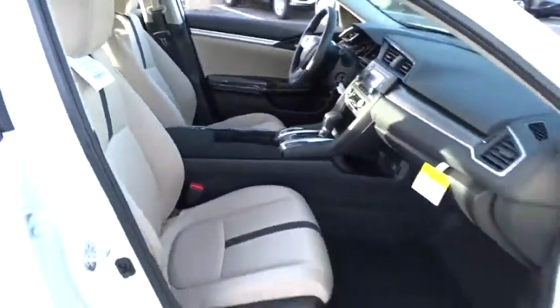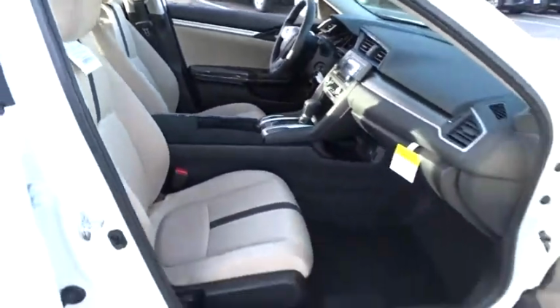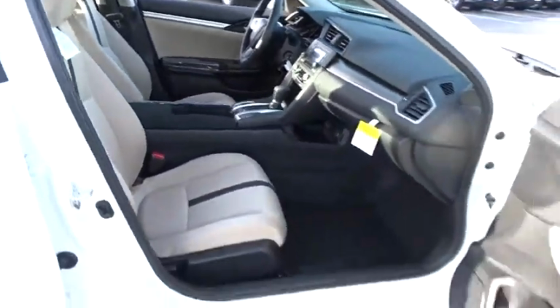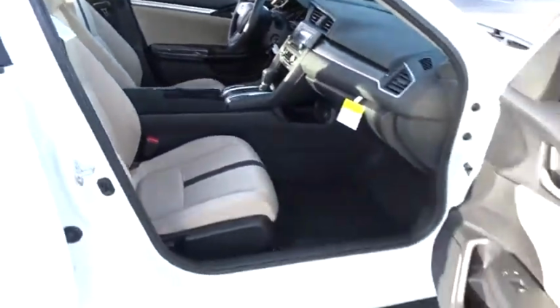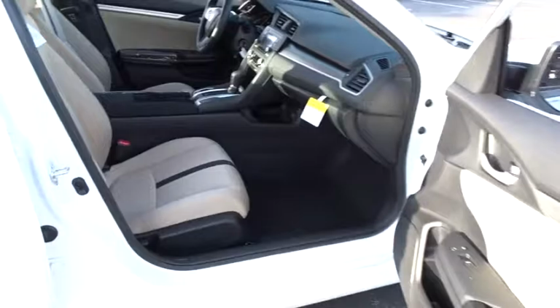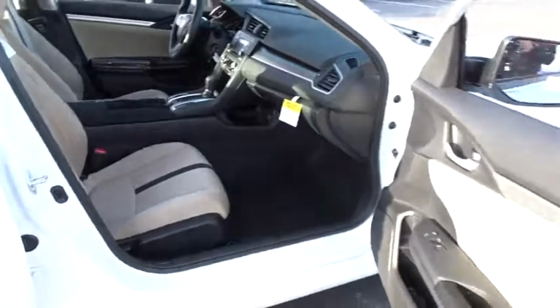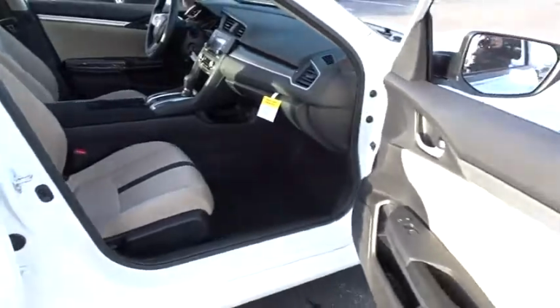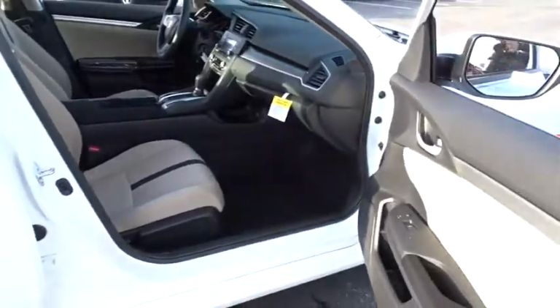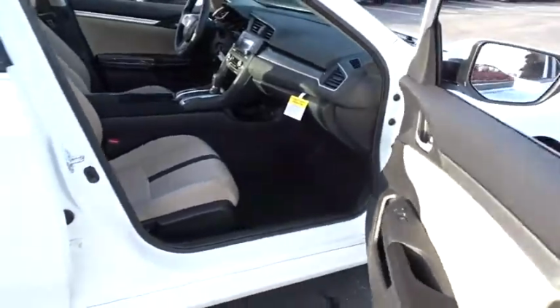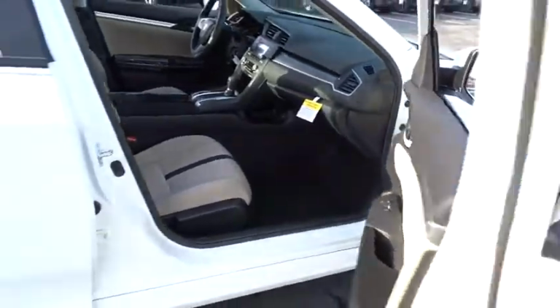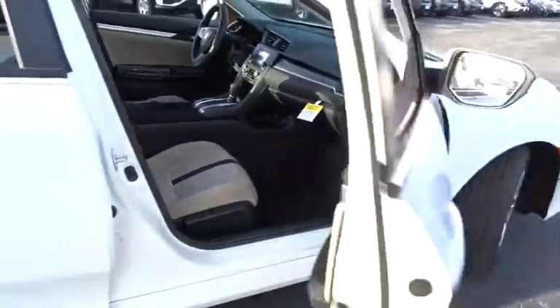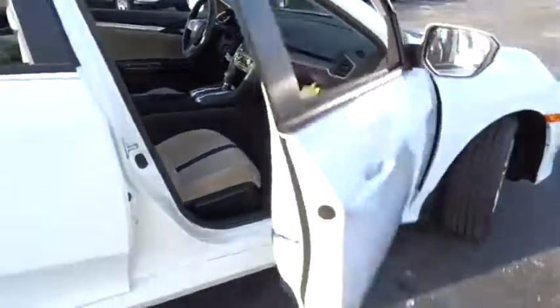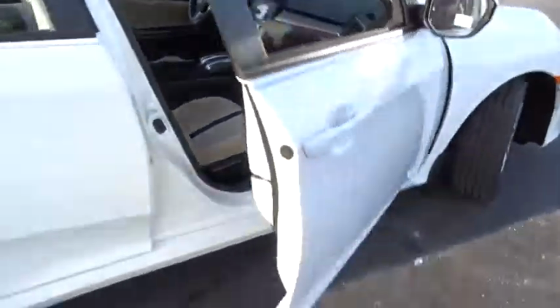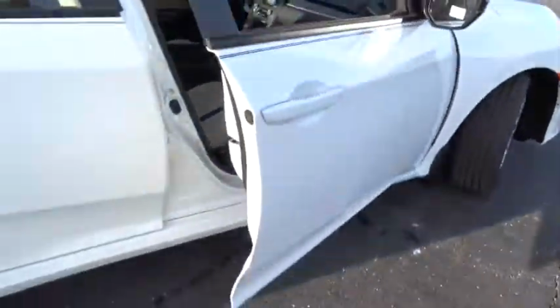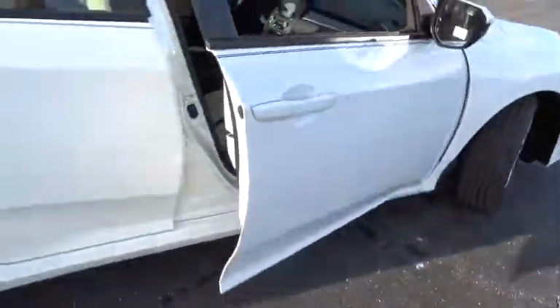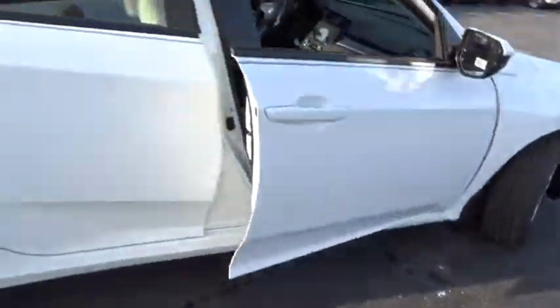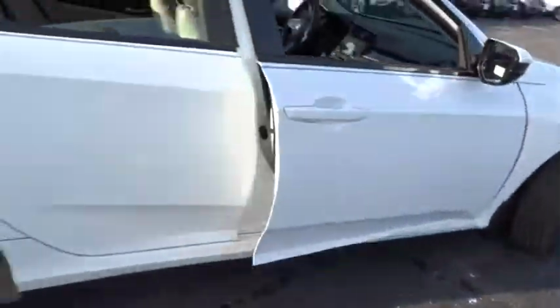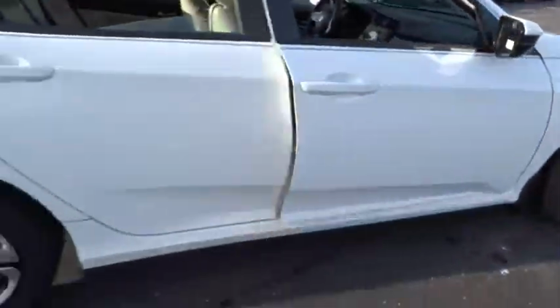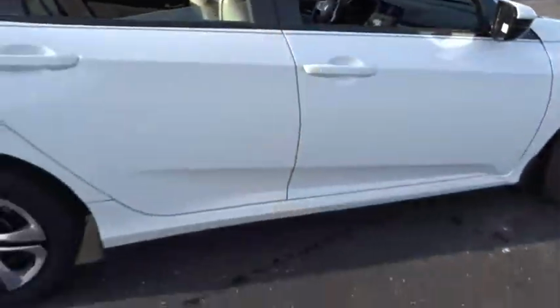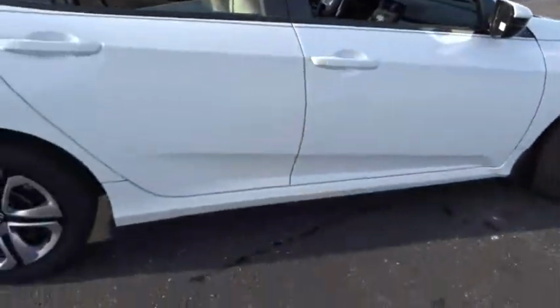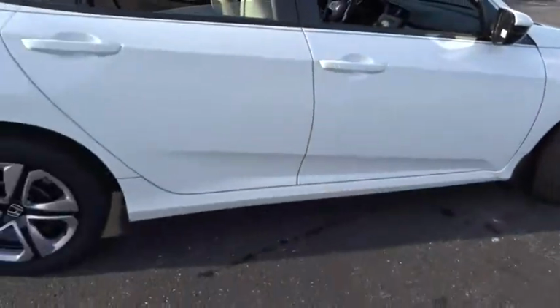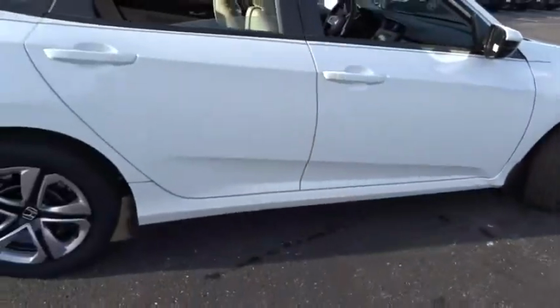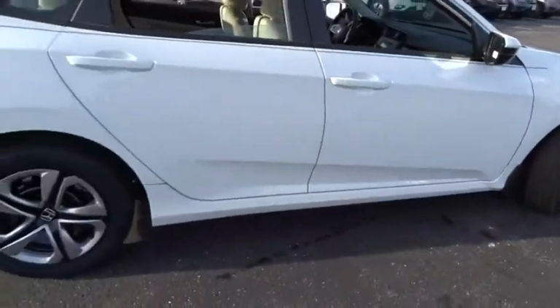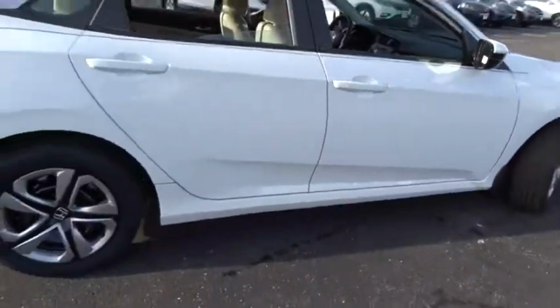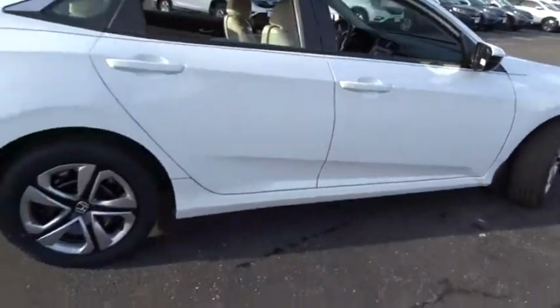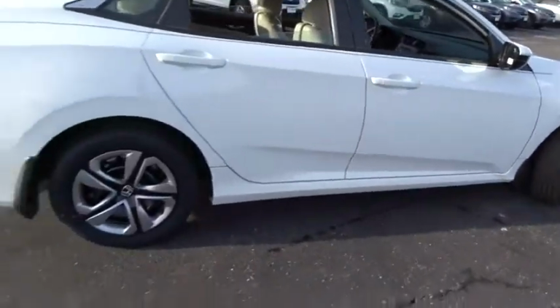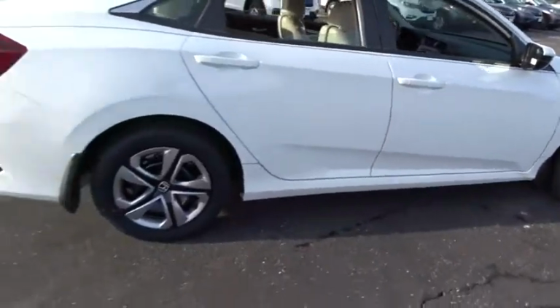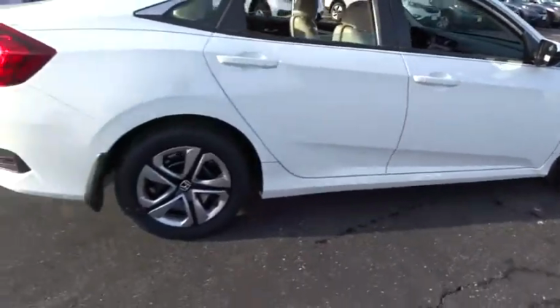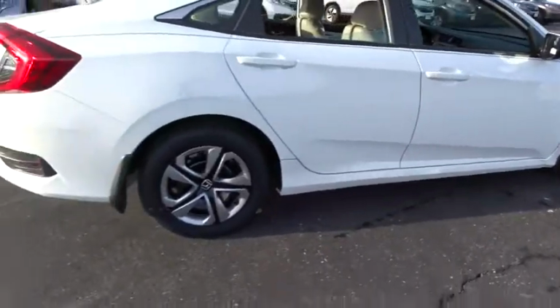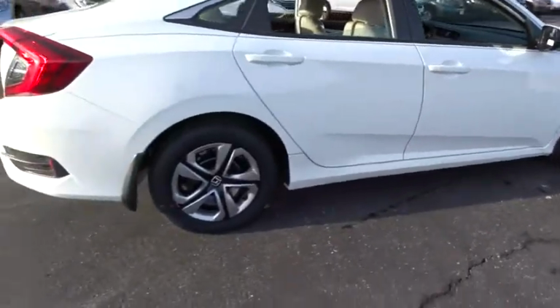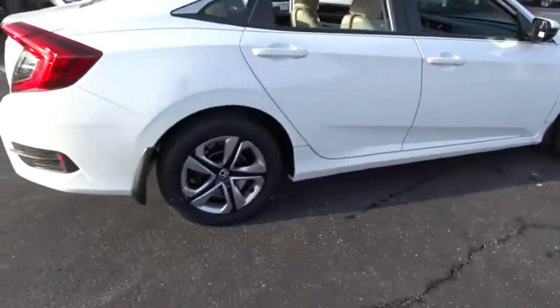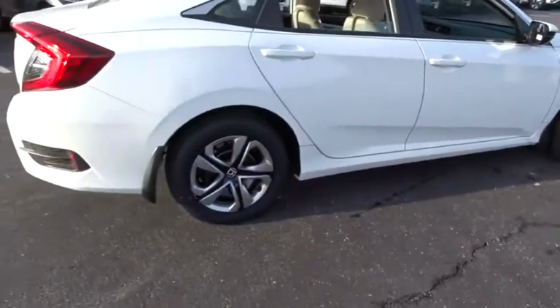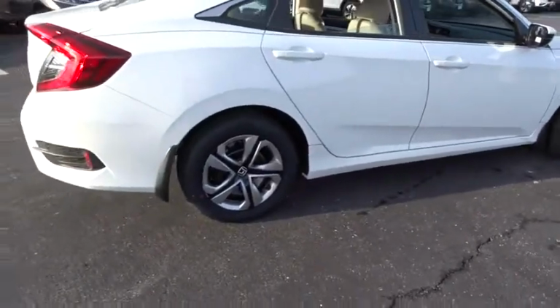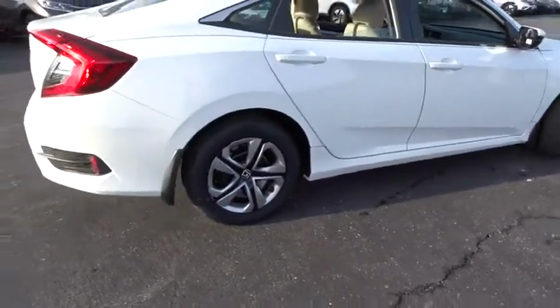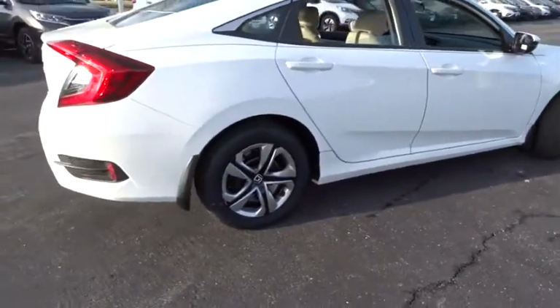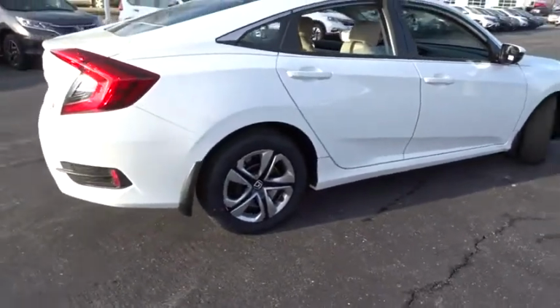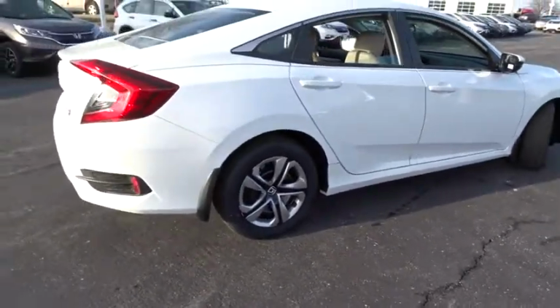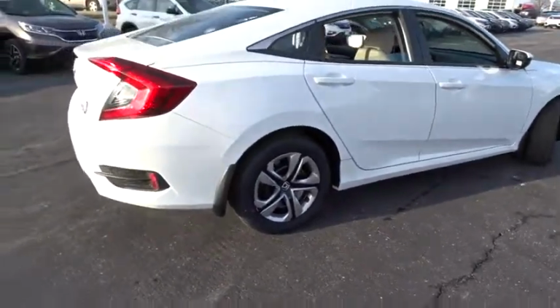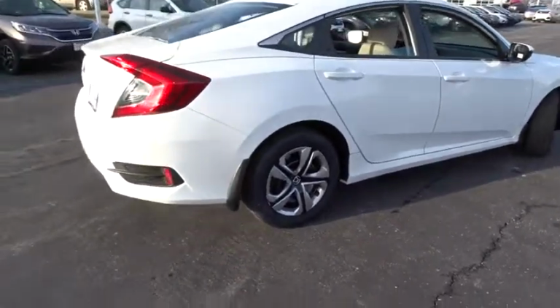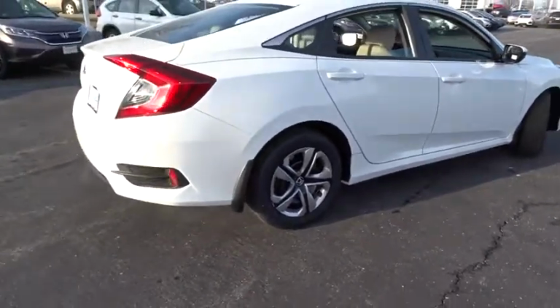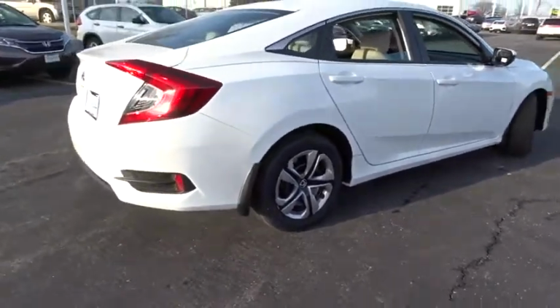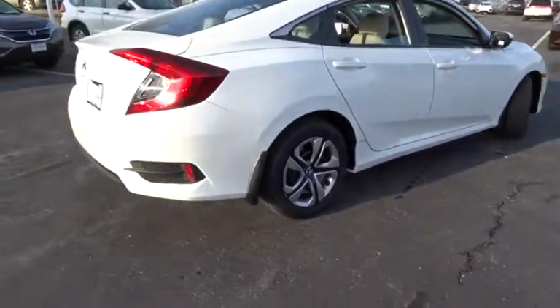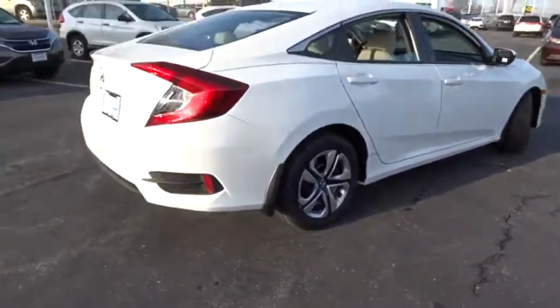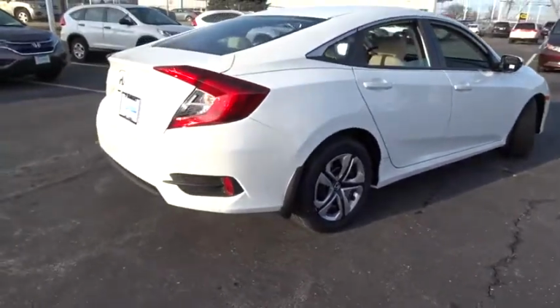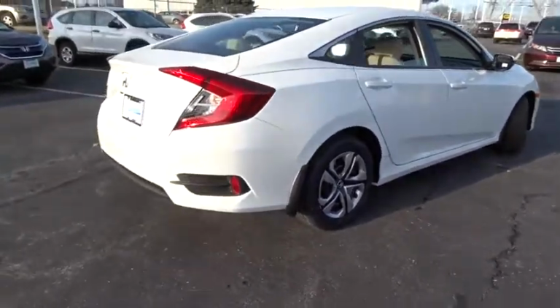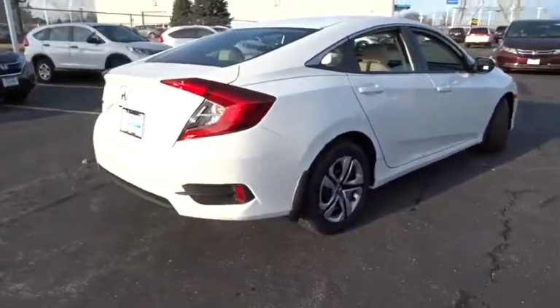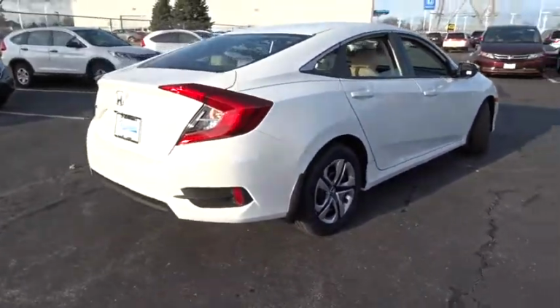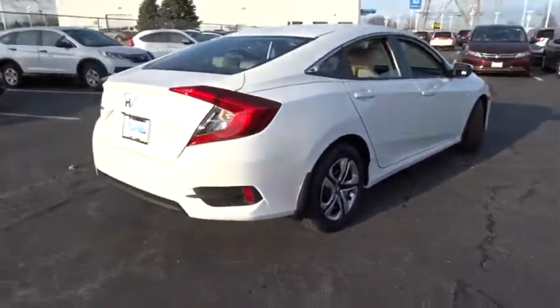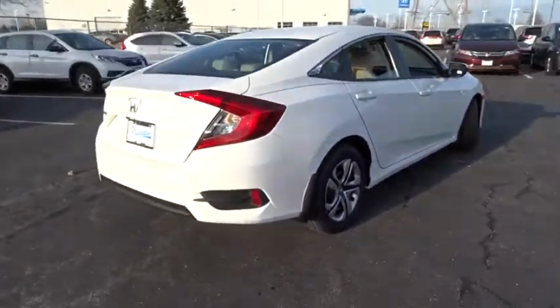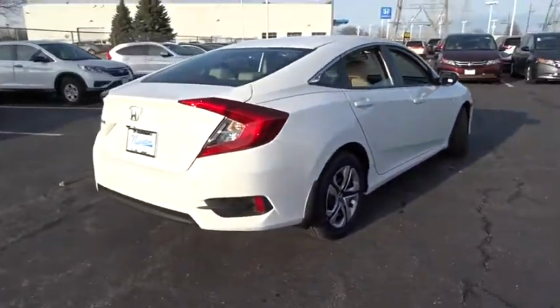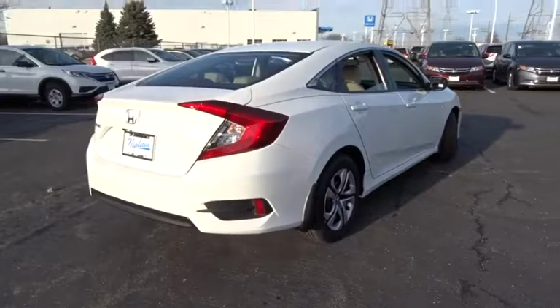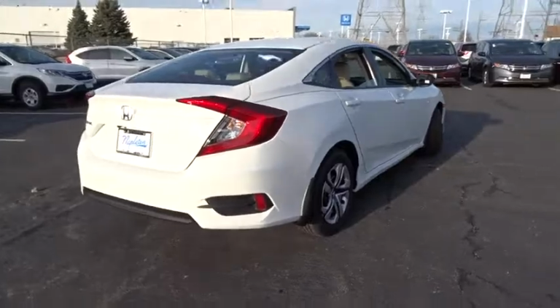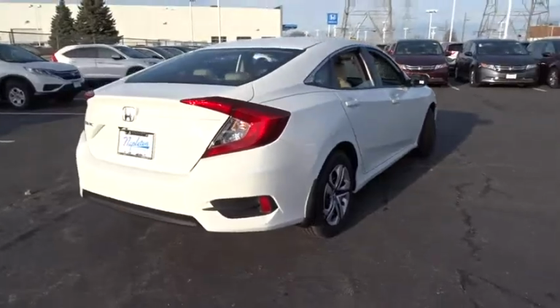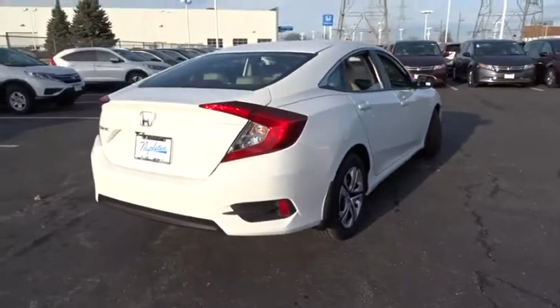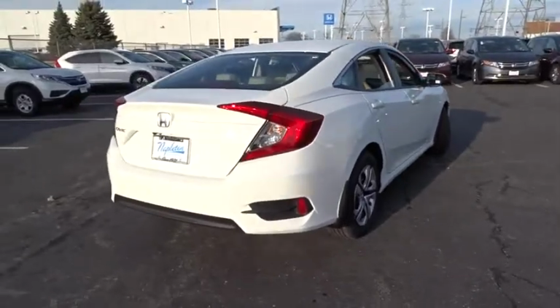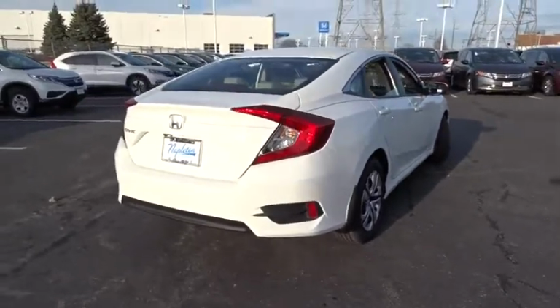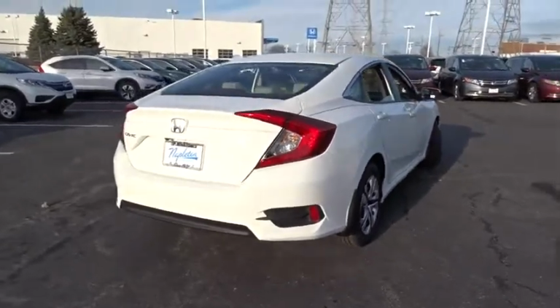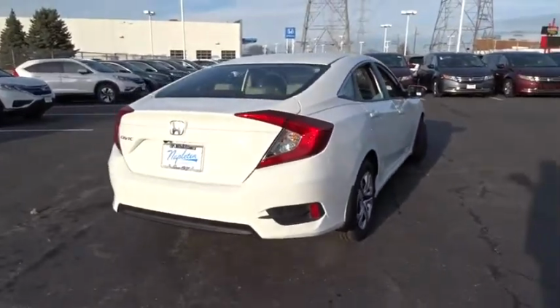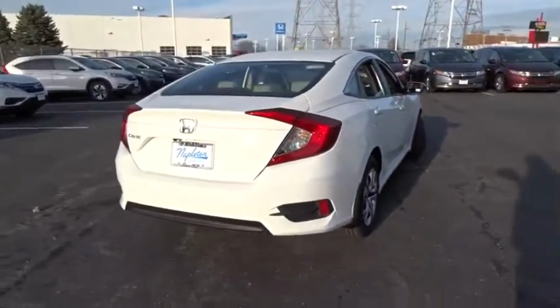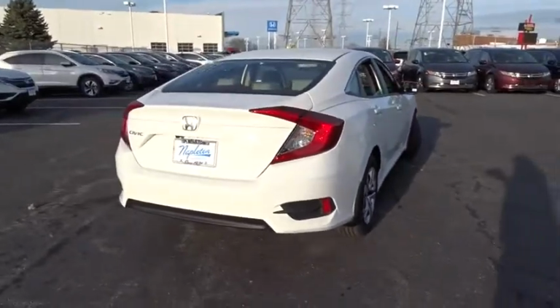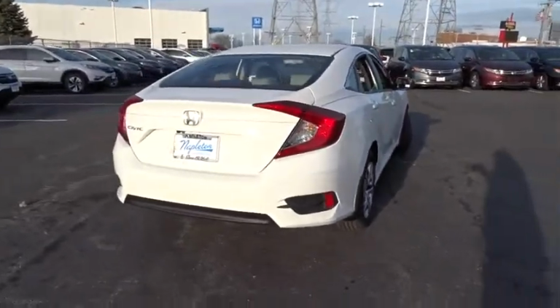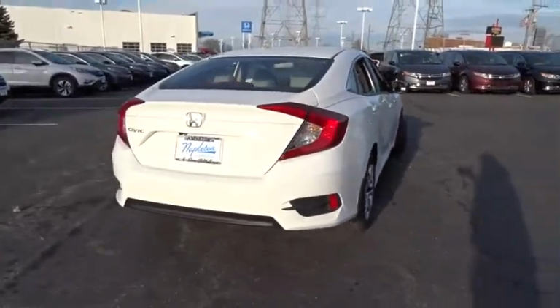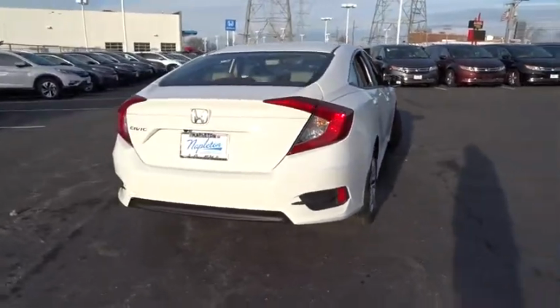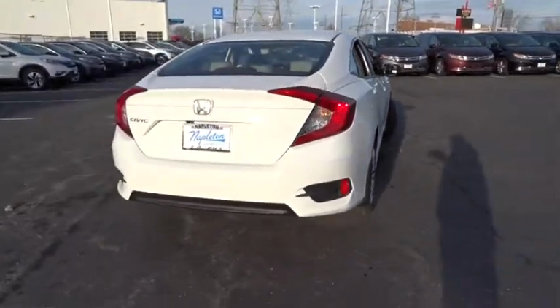Power windows, rear window defroster, brake assist, tachometer, panic alarm, remote keyless entry.